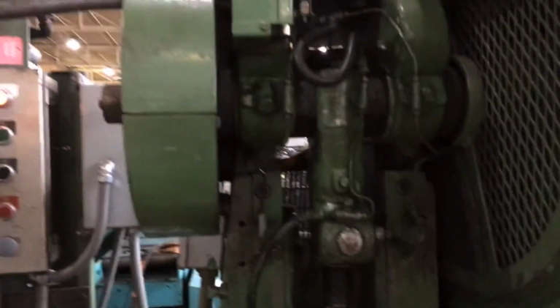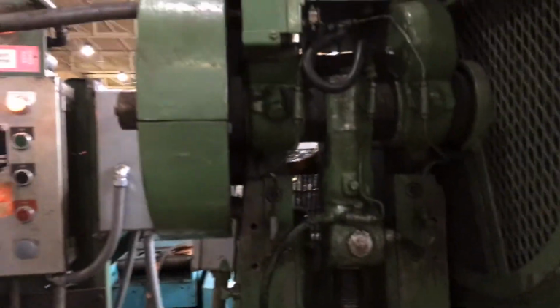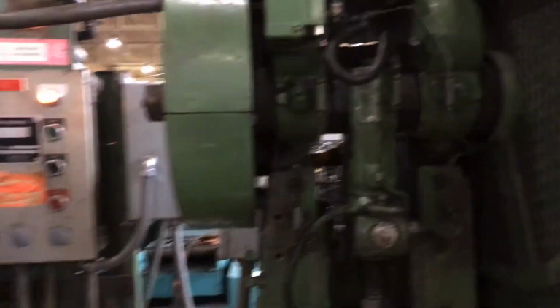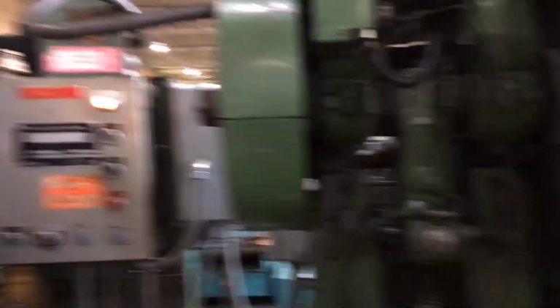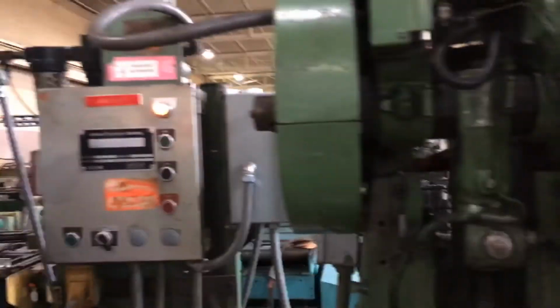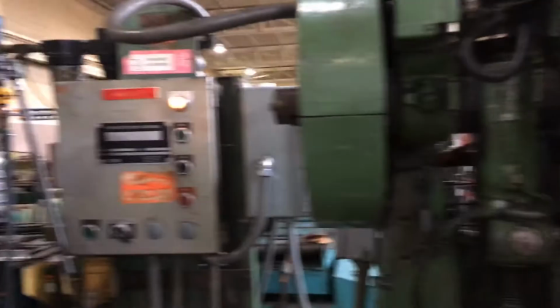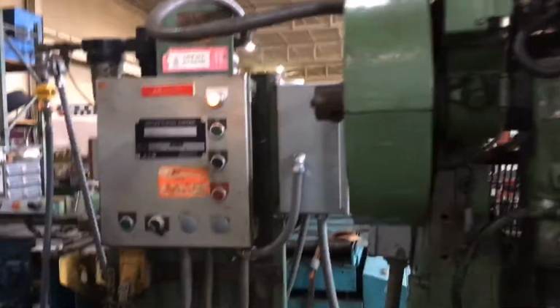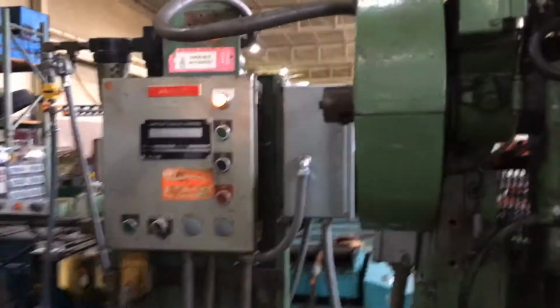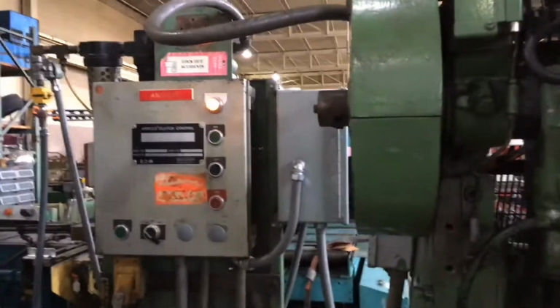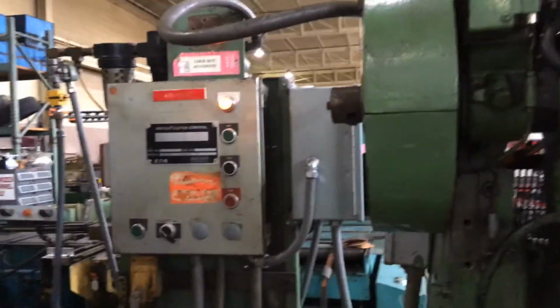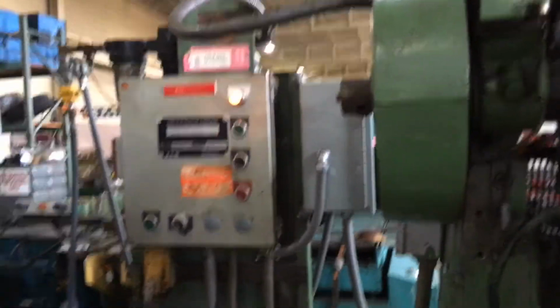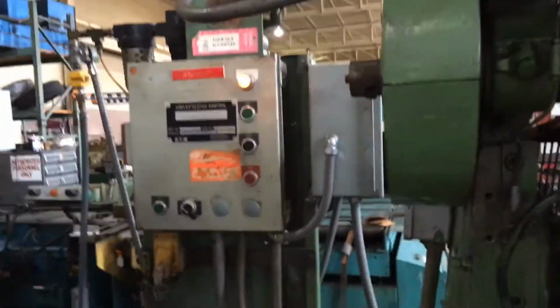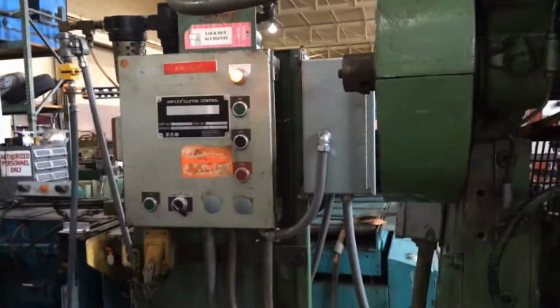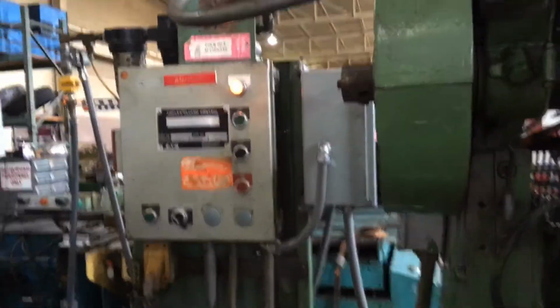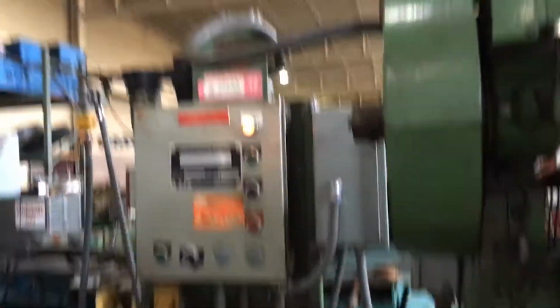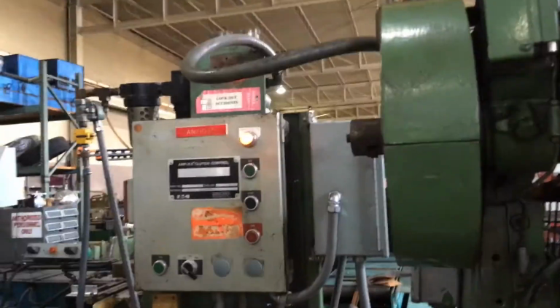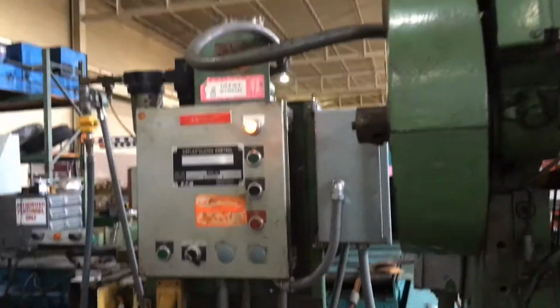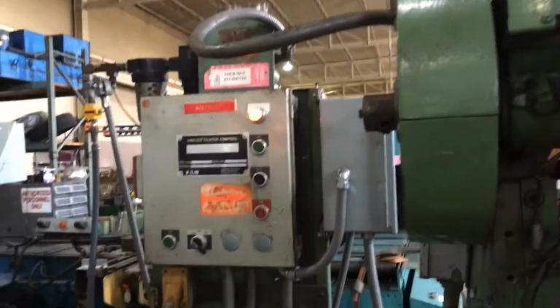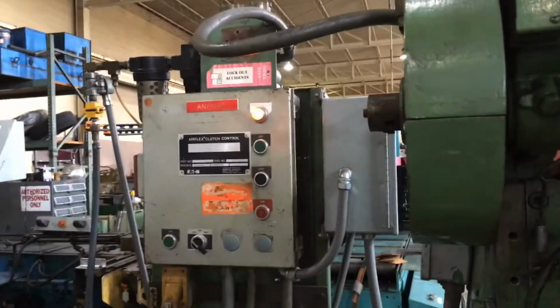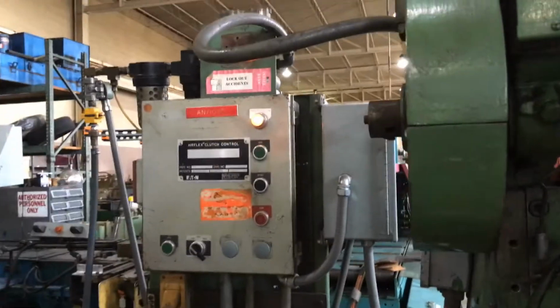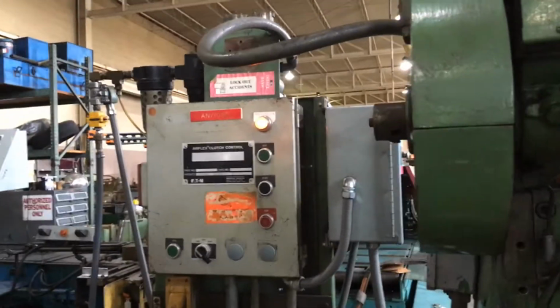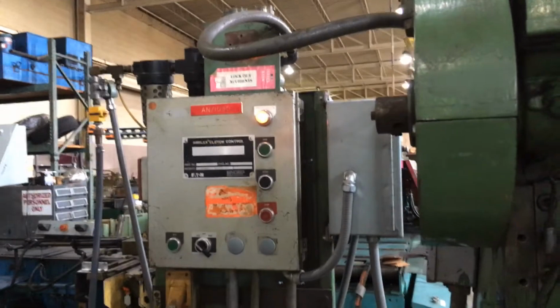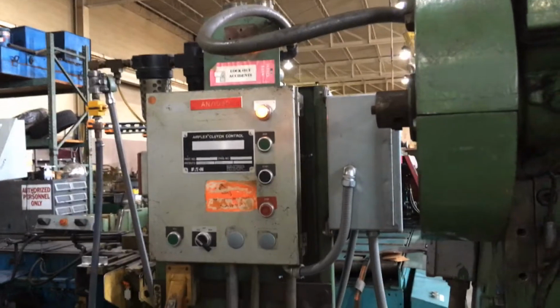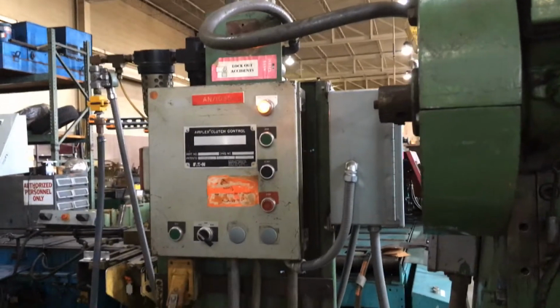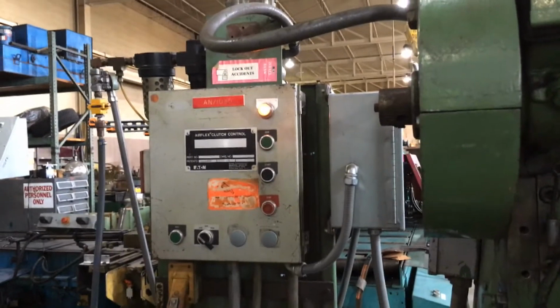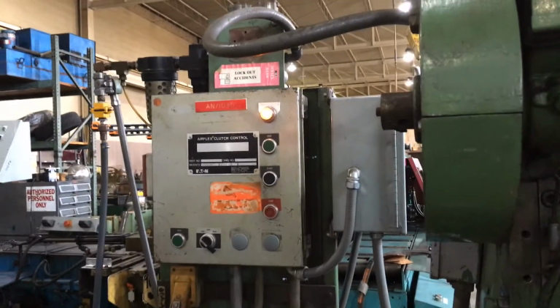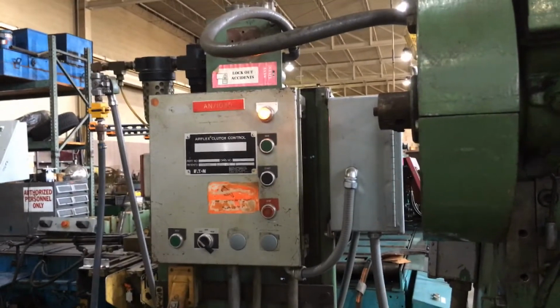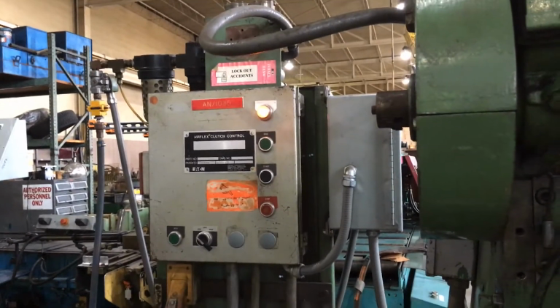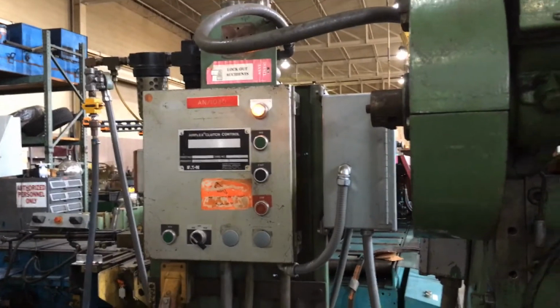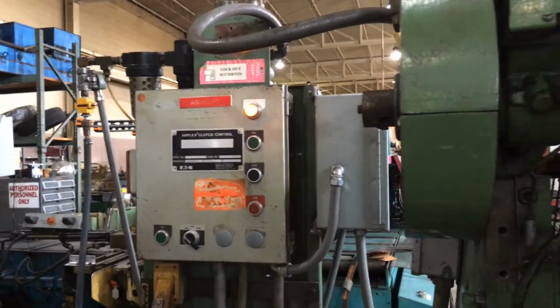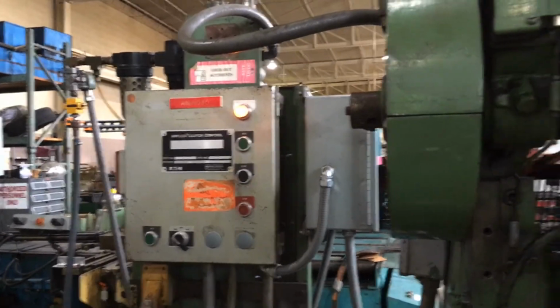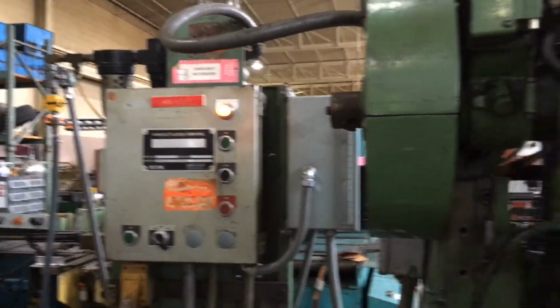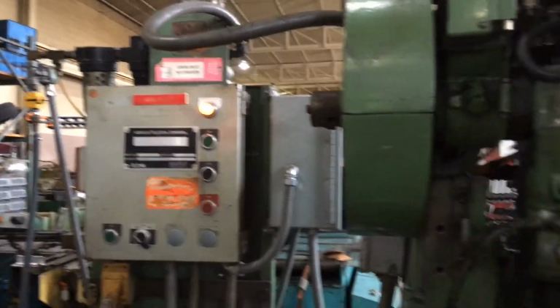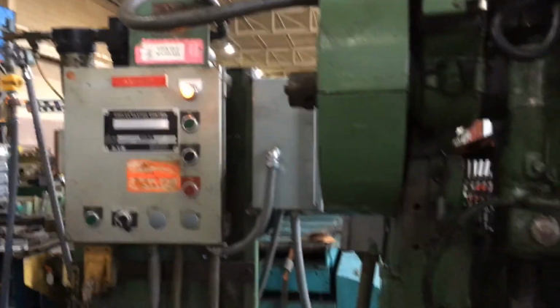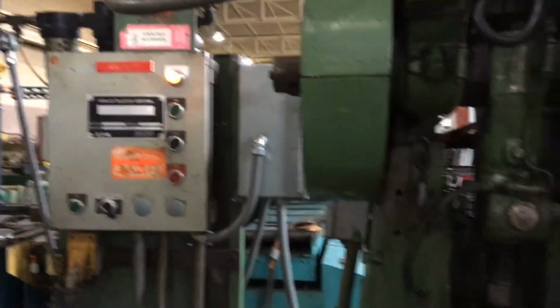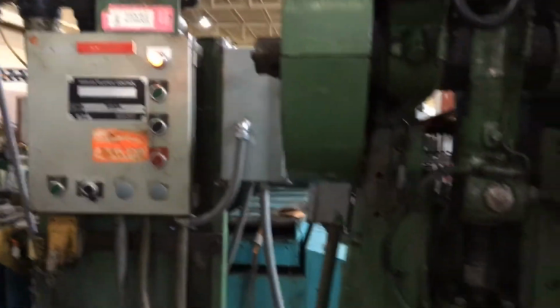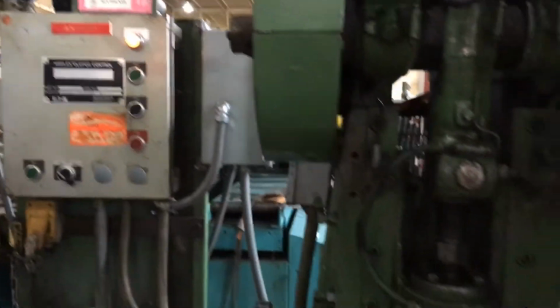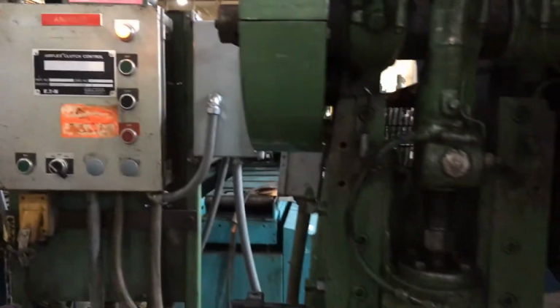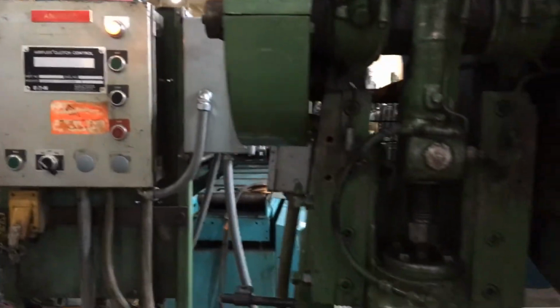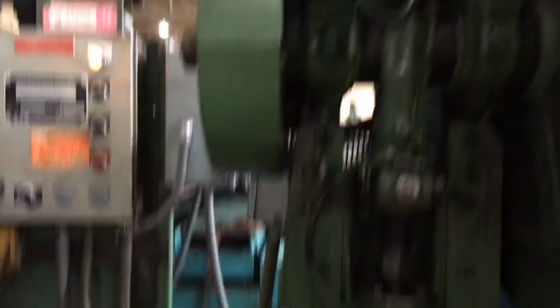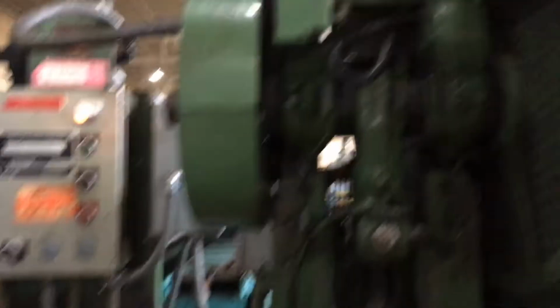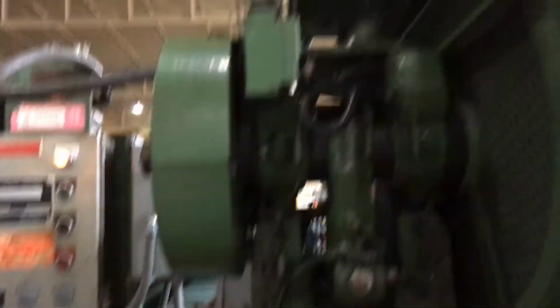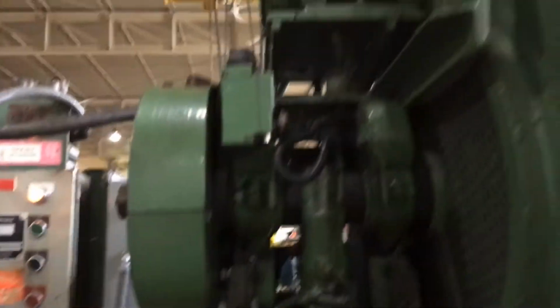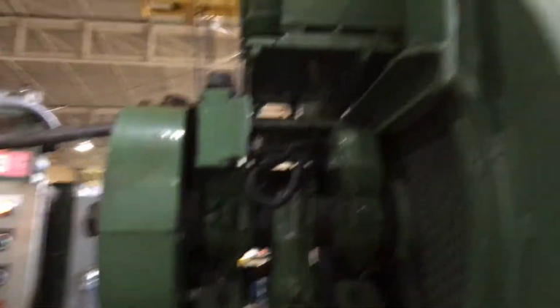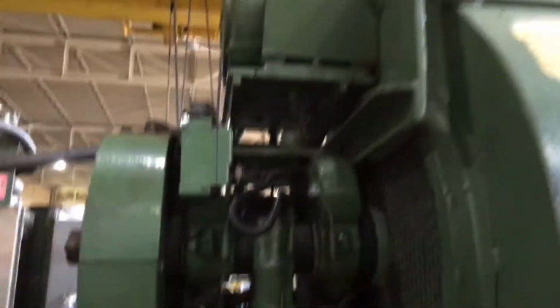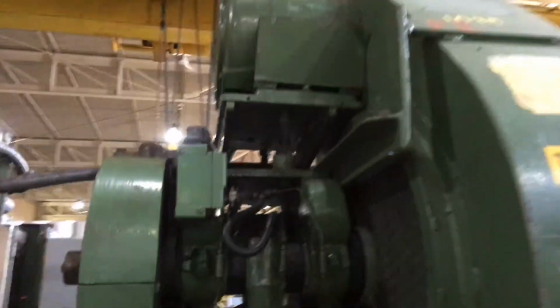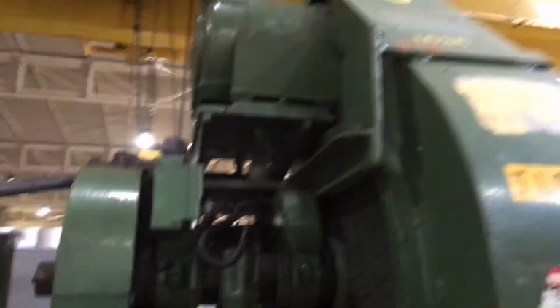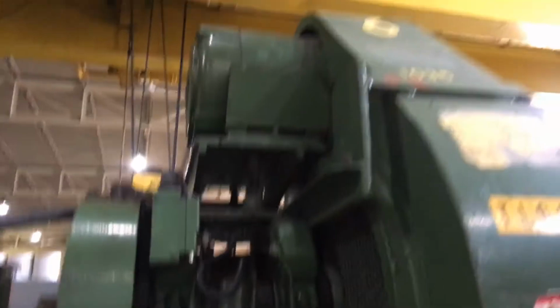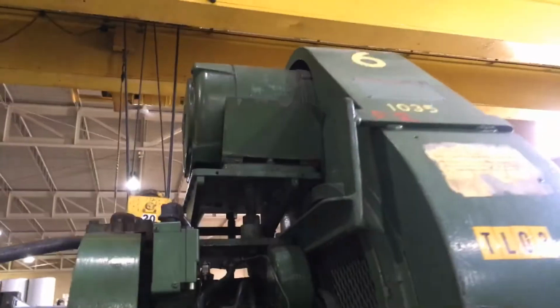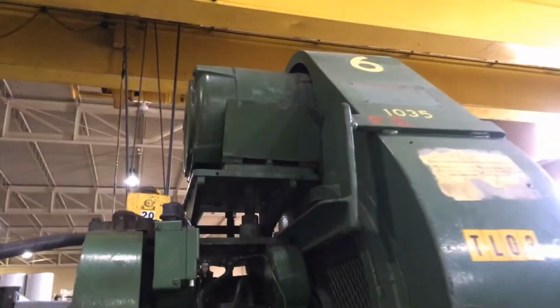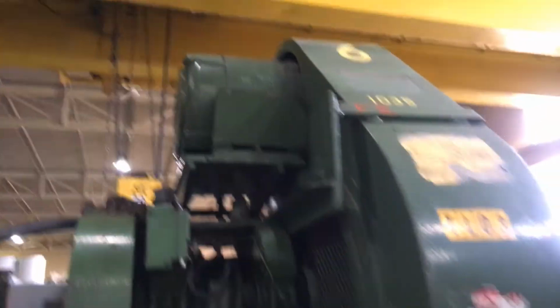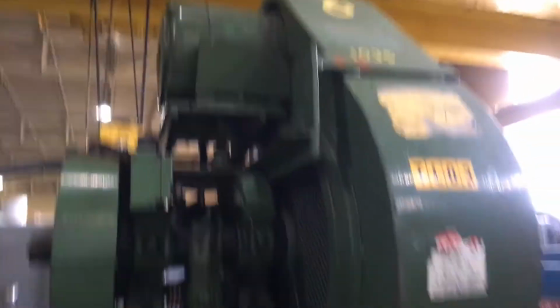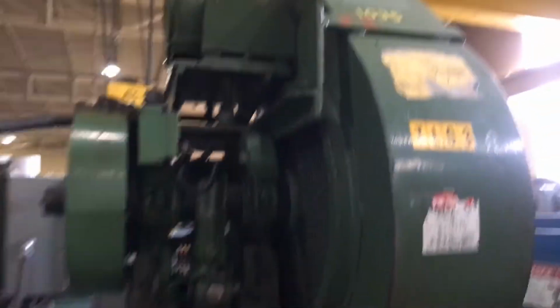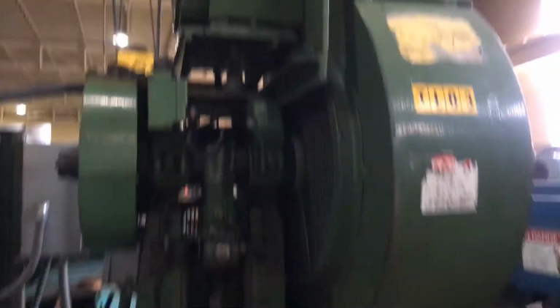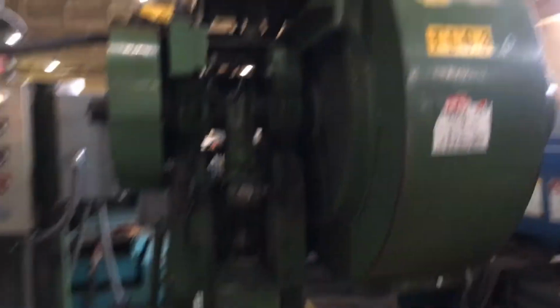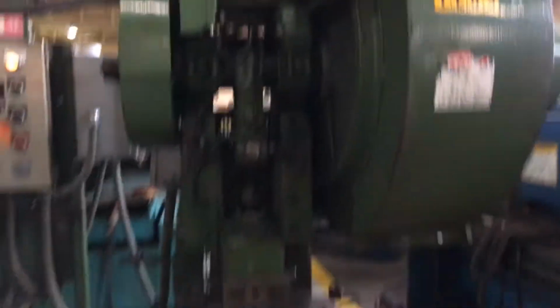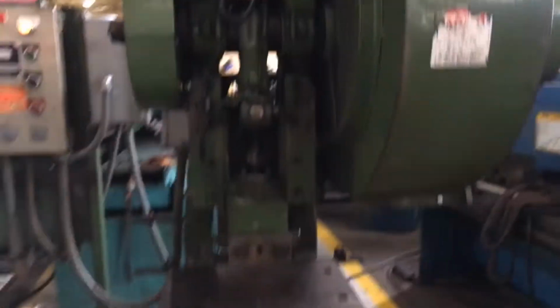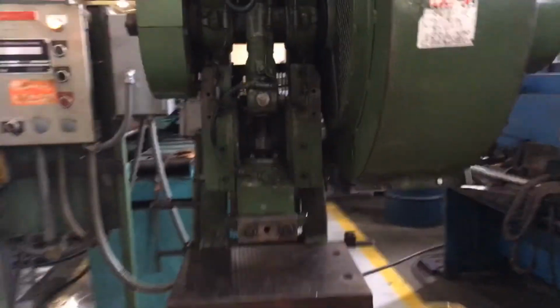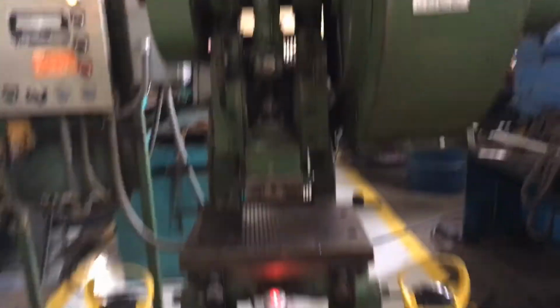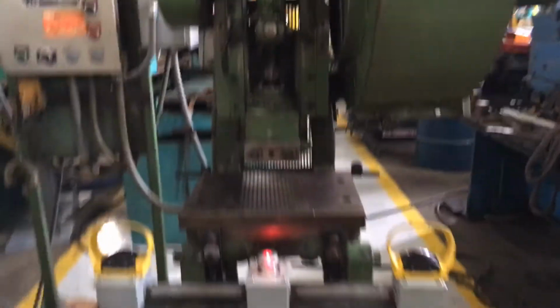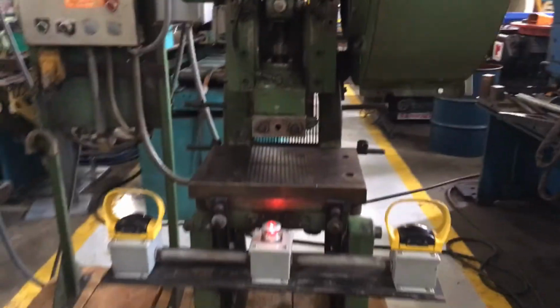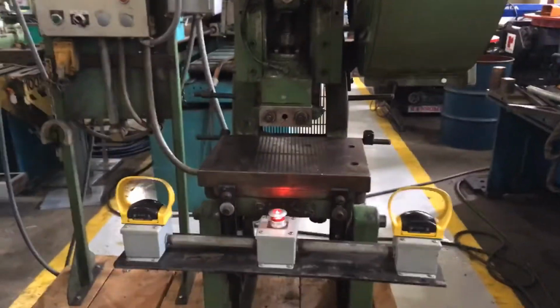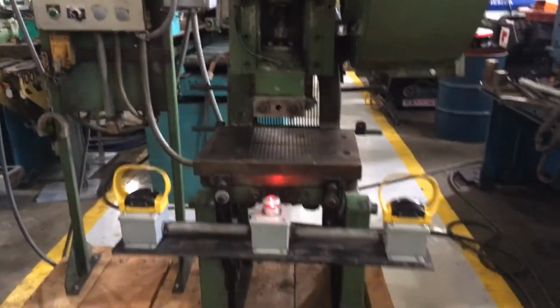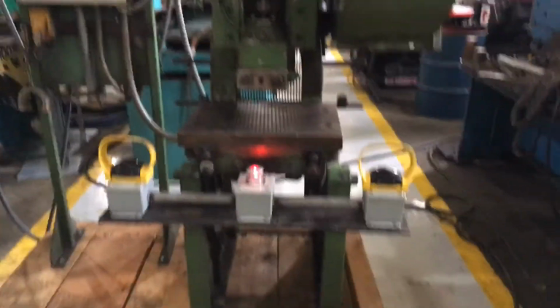Nice updated system on this press. Let me know if there's any questions. Thanks for watching.